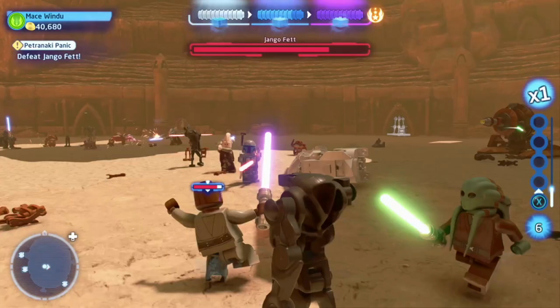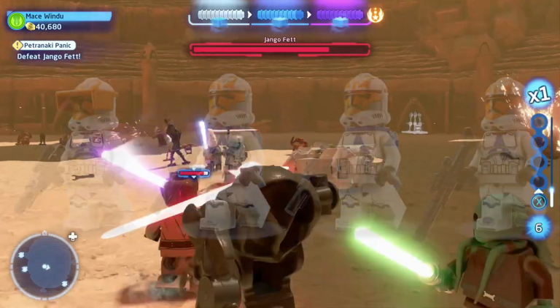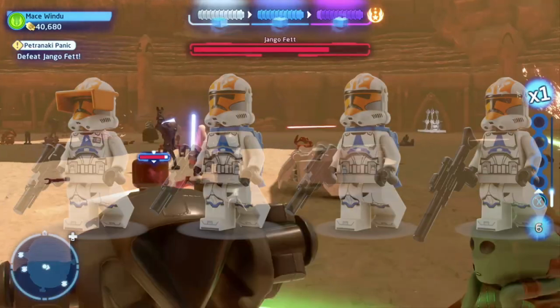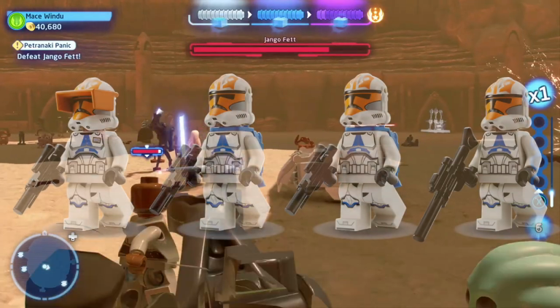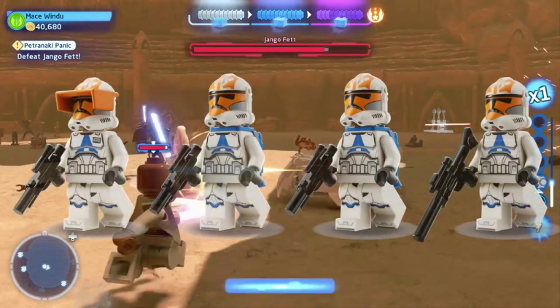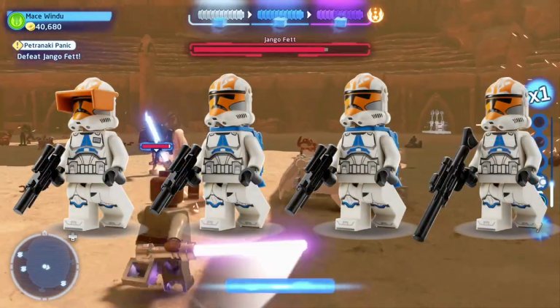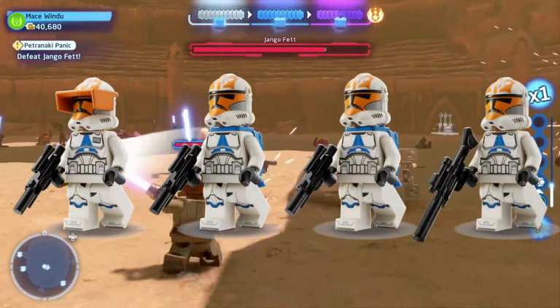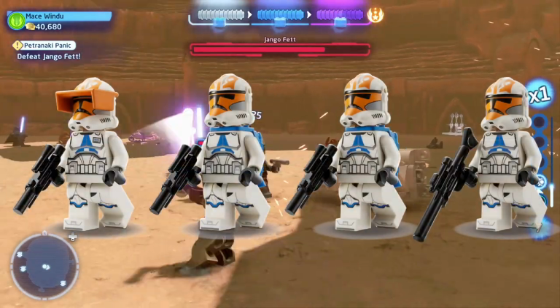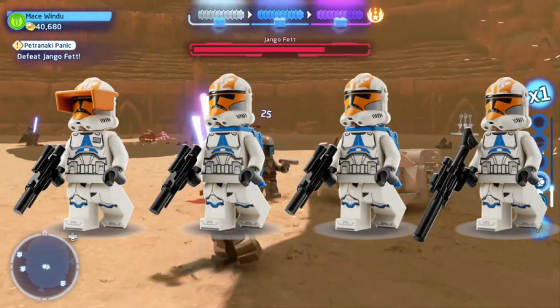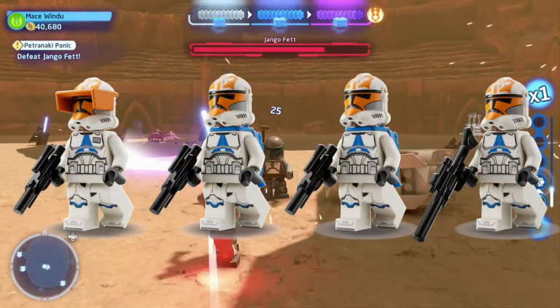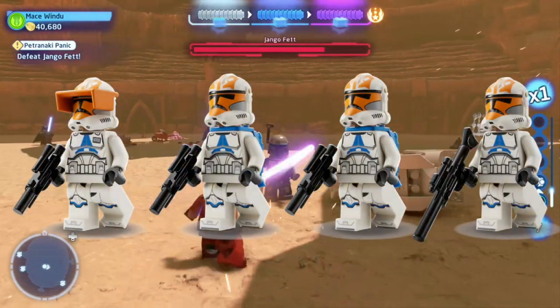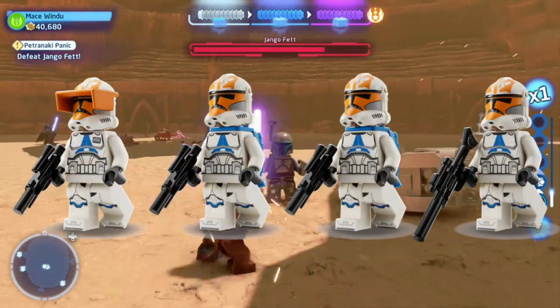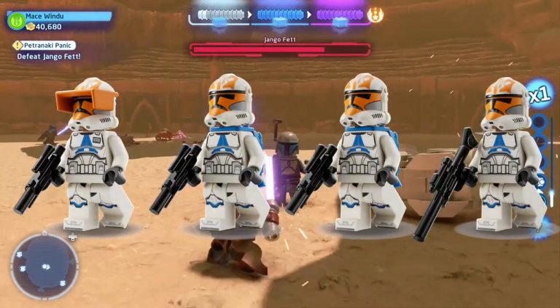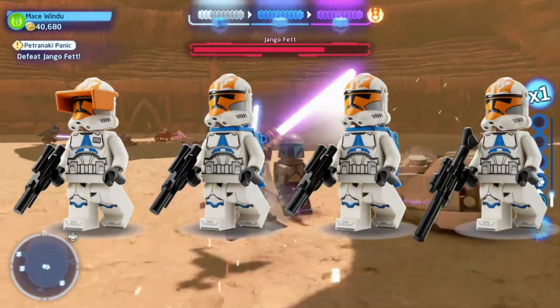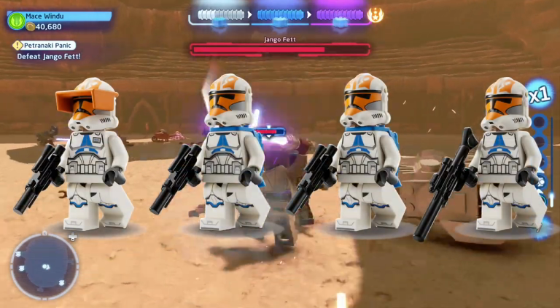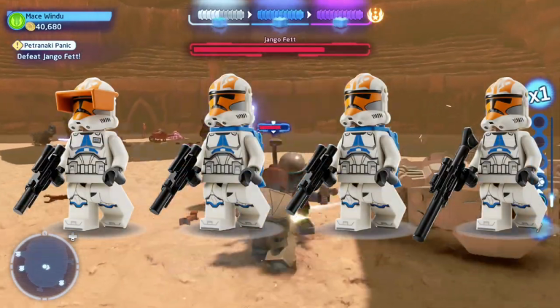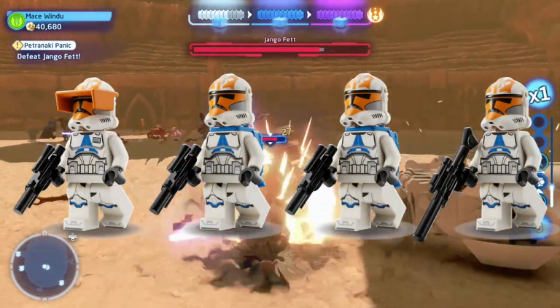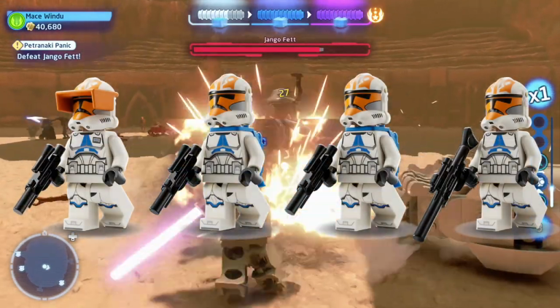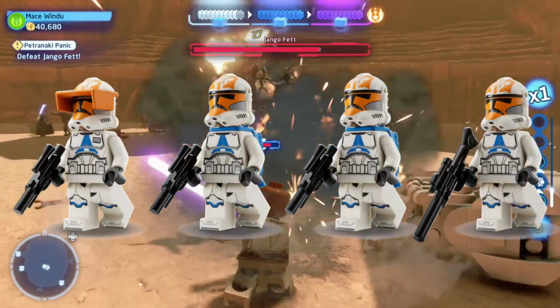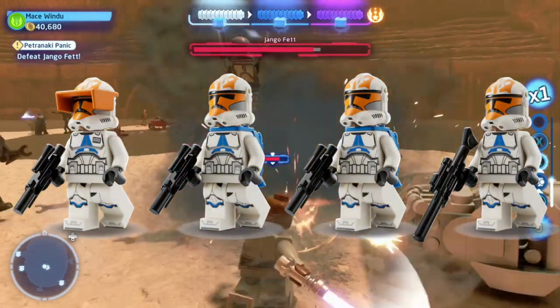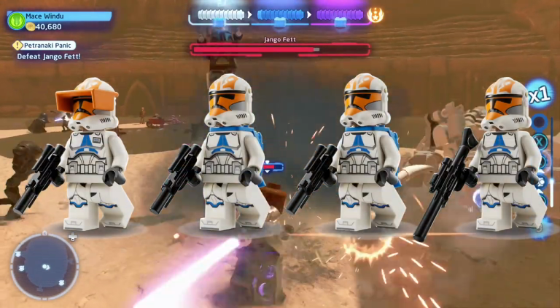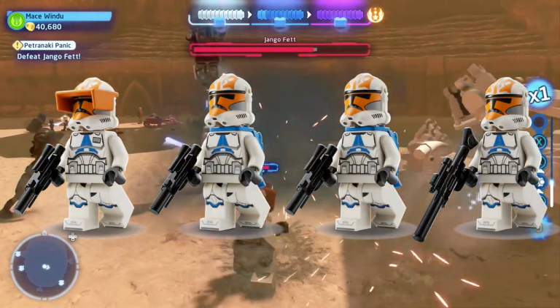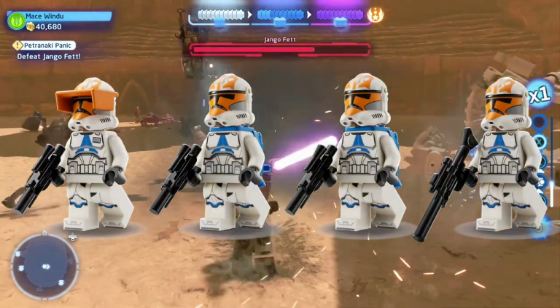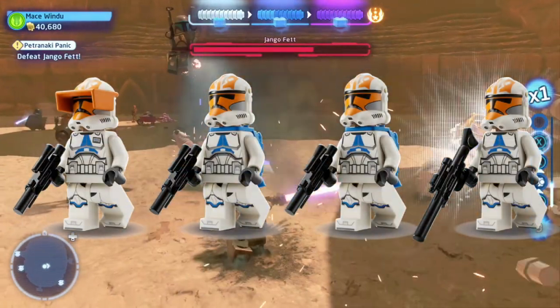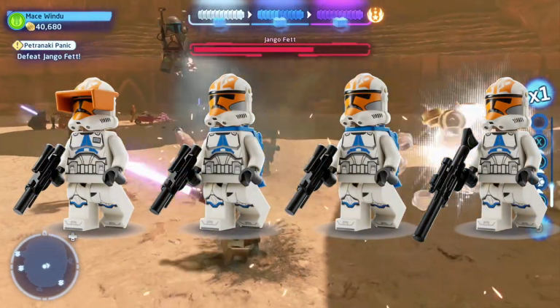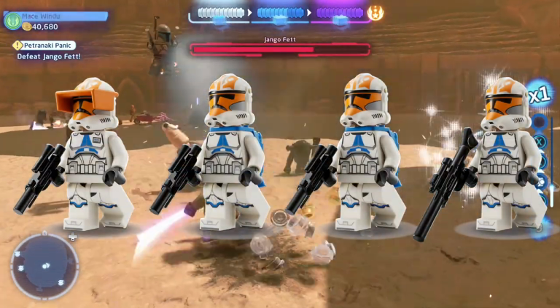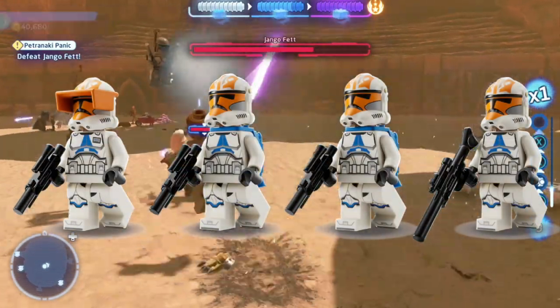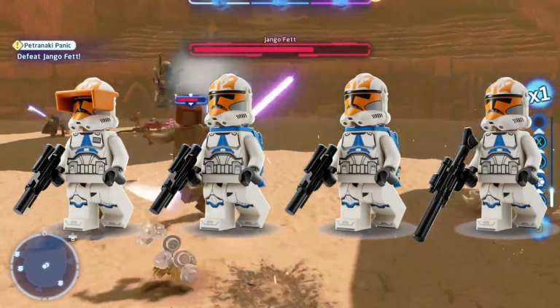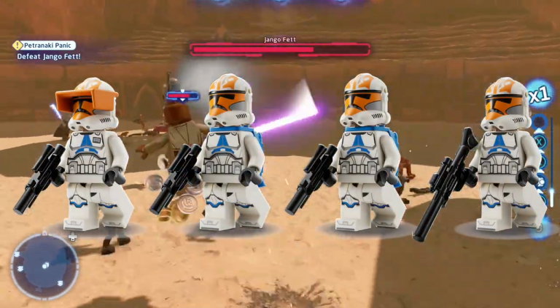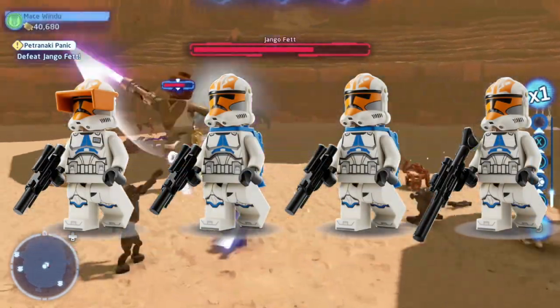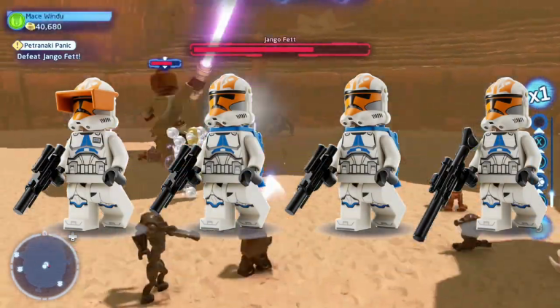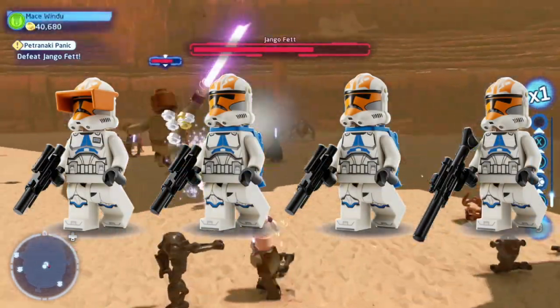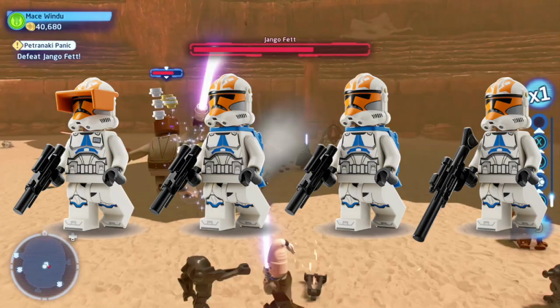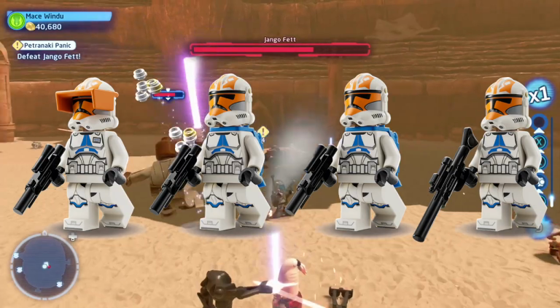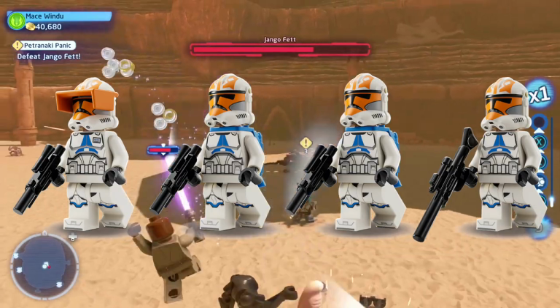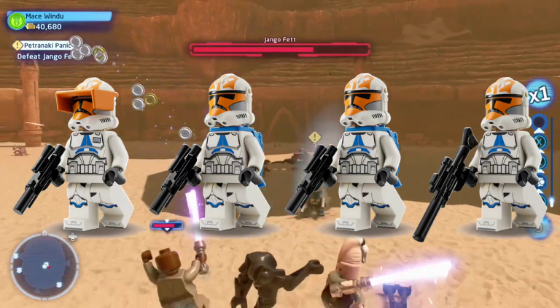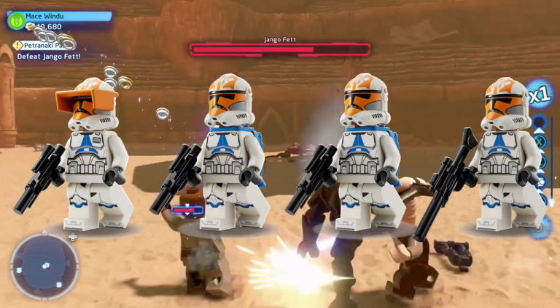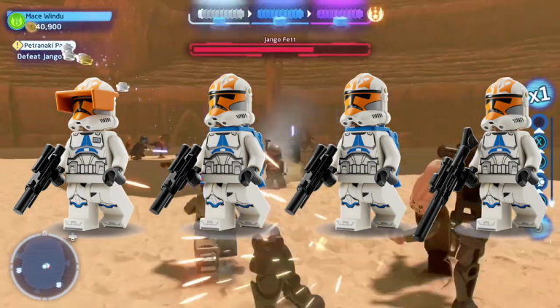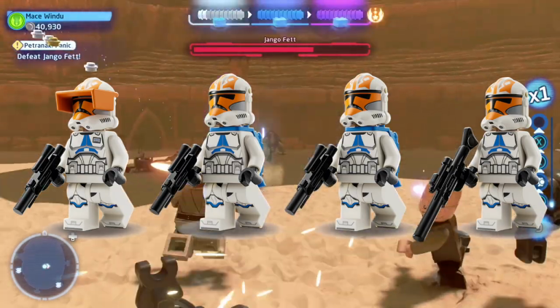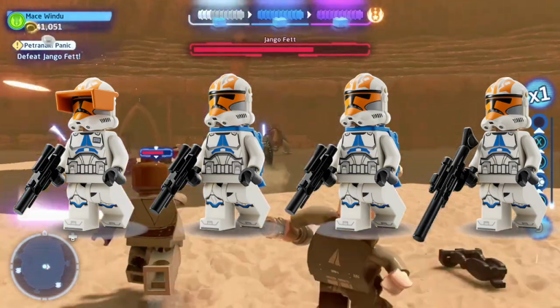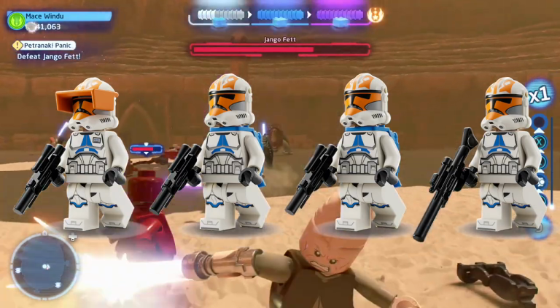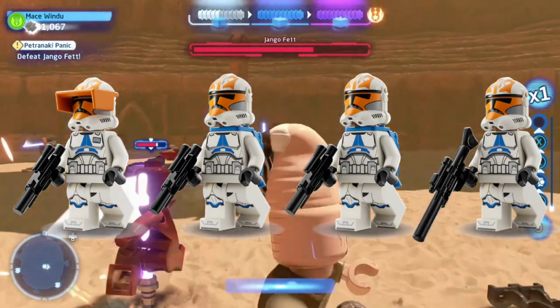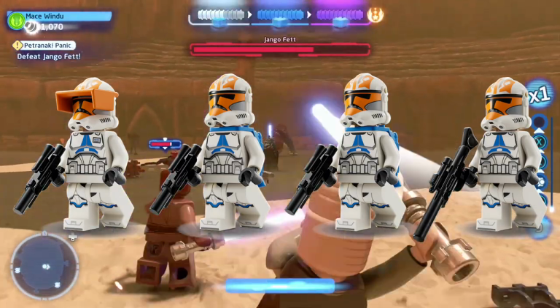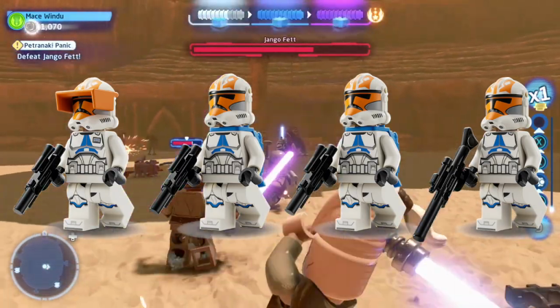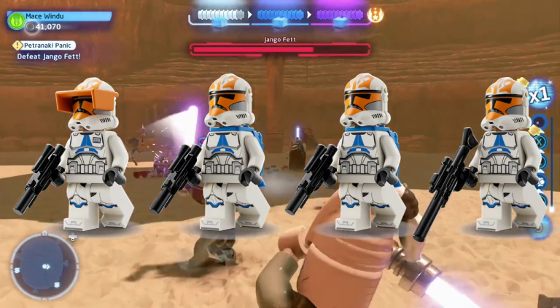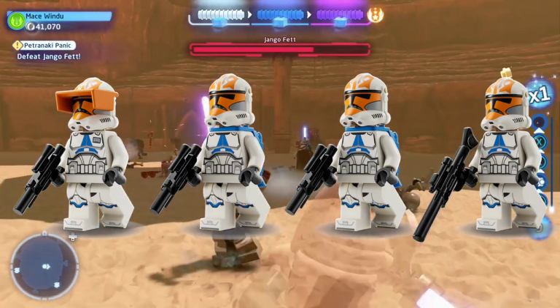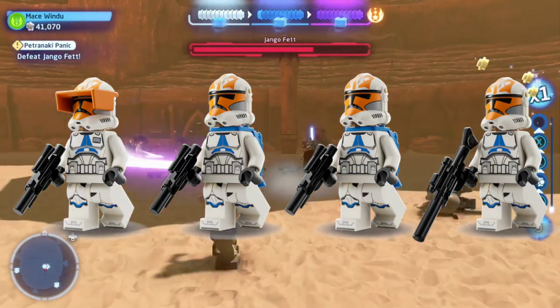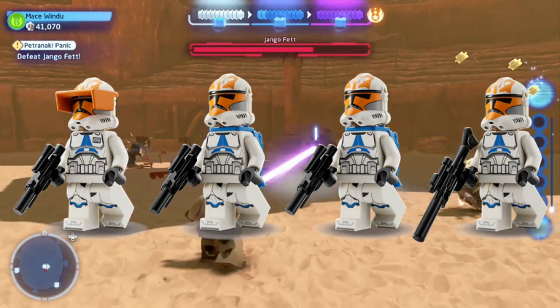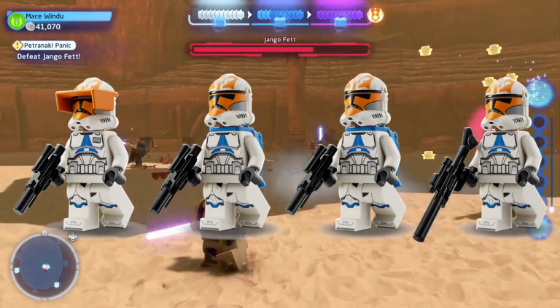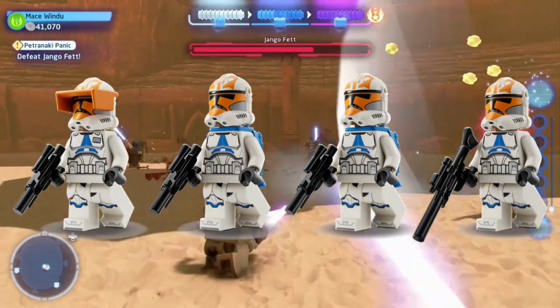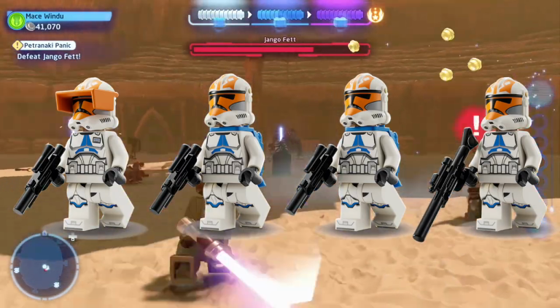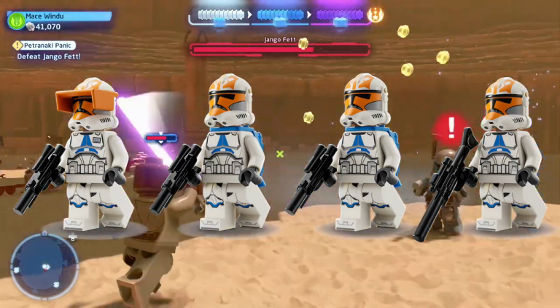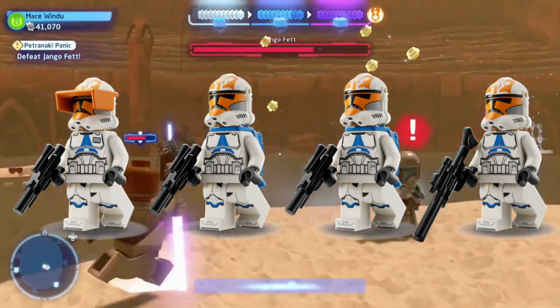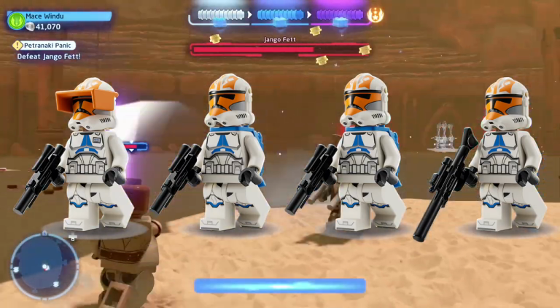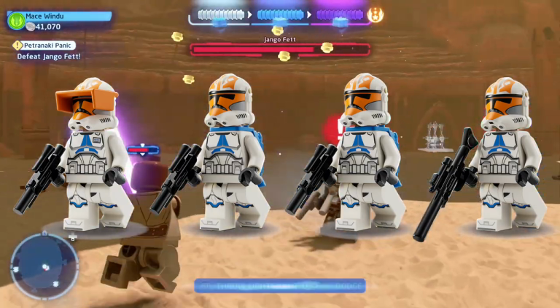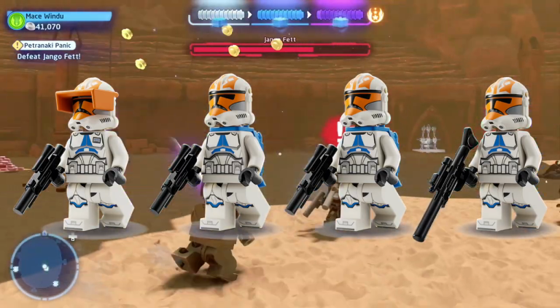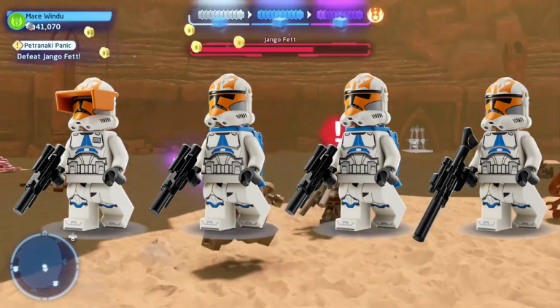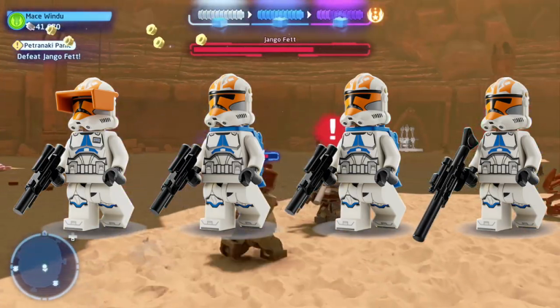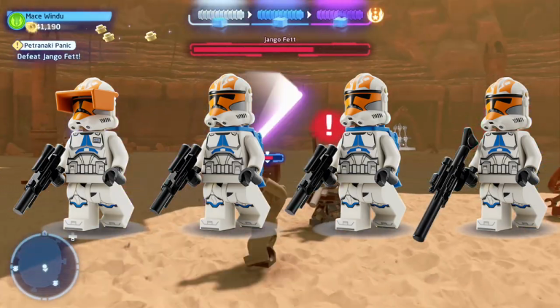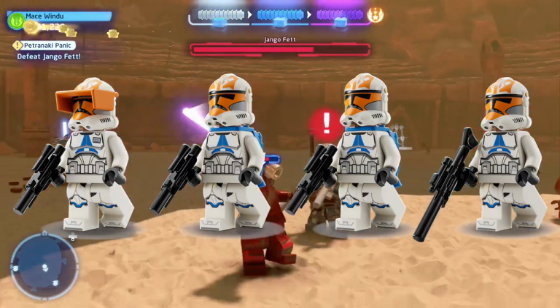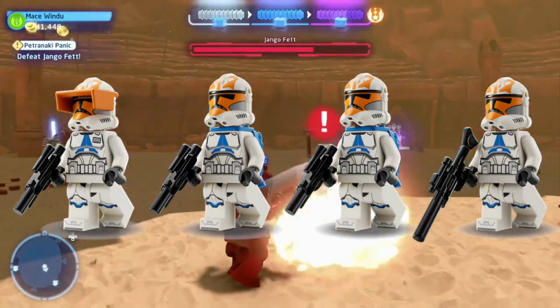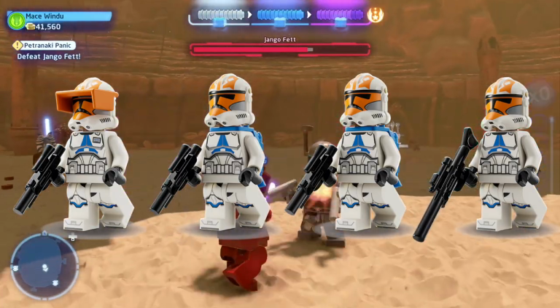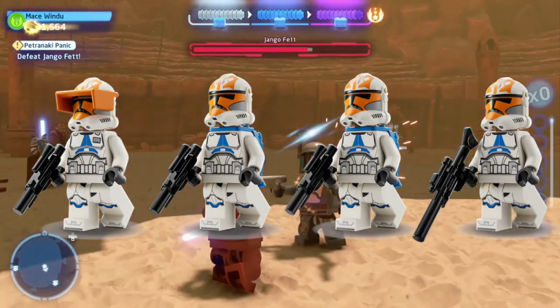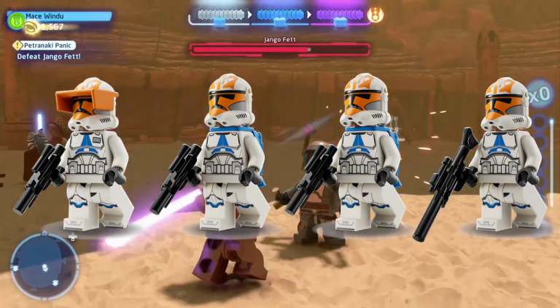So if the minifigures end up being like that, where they look good on the box but then in real life it's hideous, that's going to really suck.